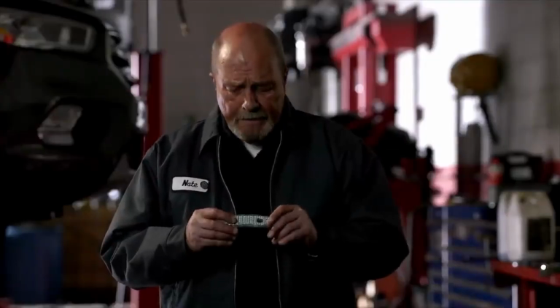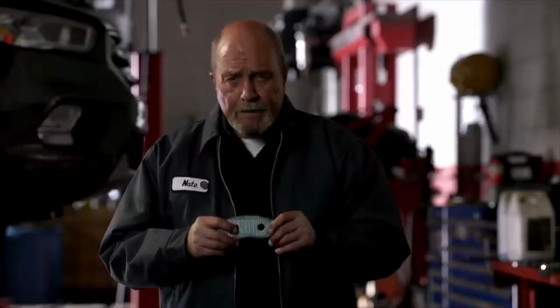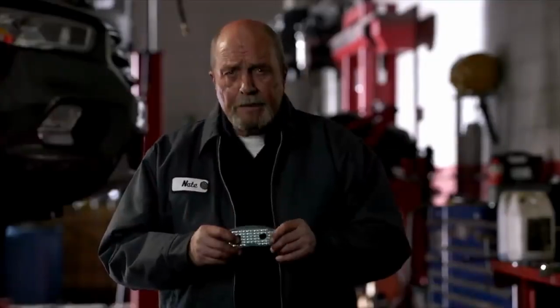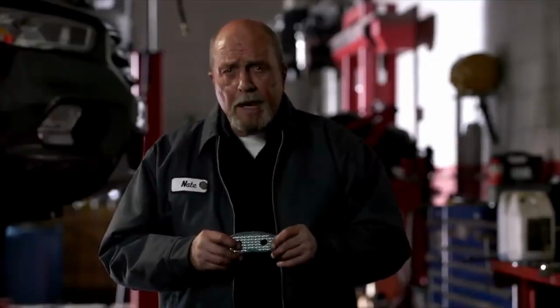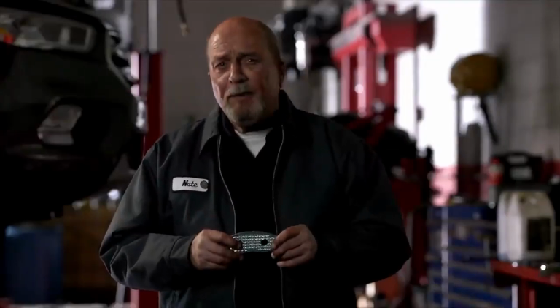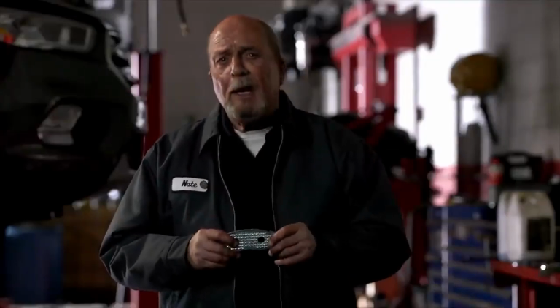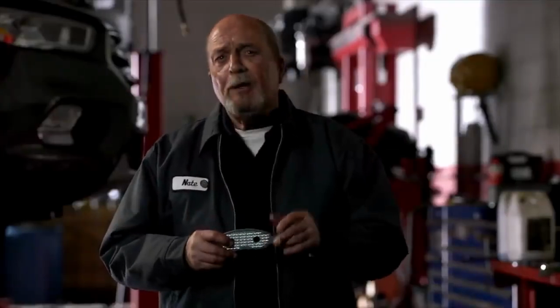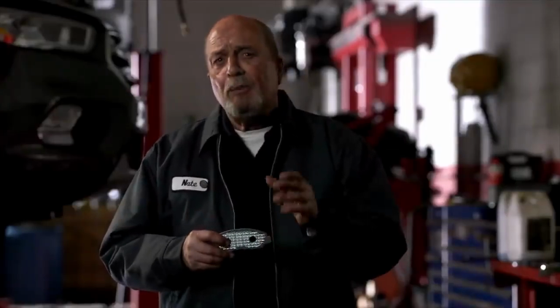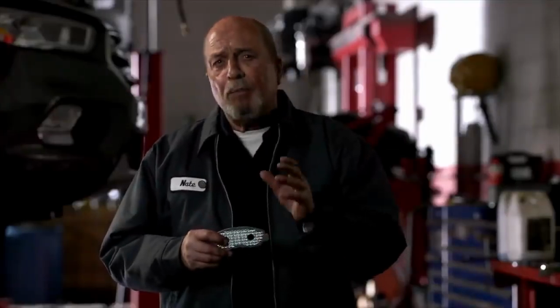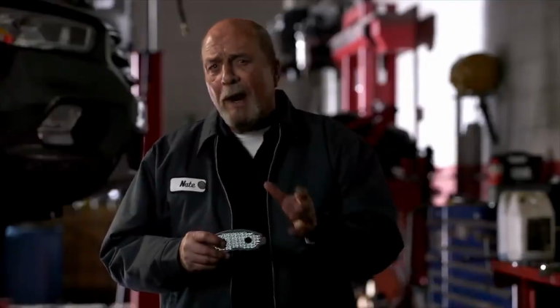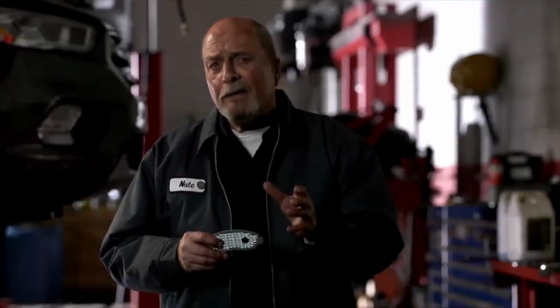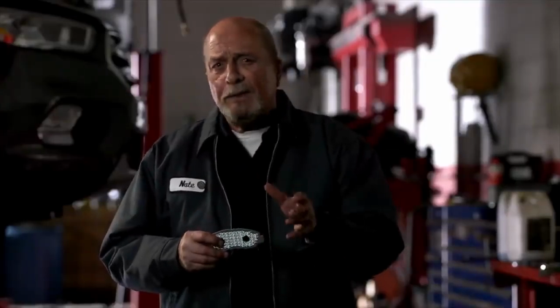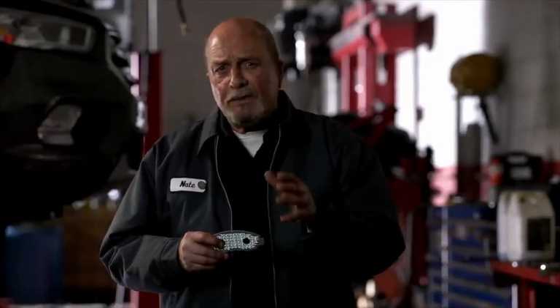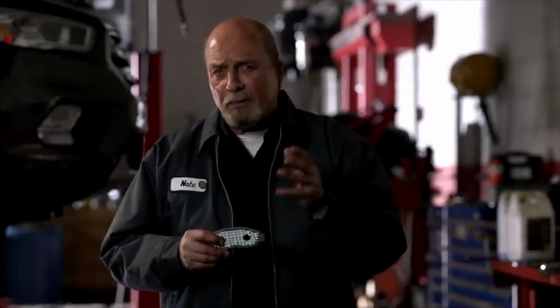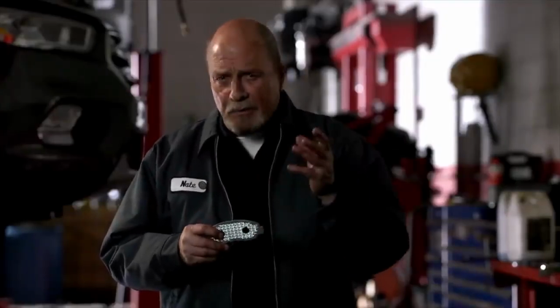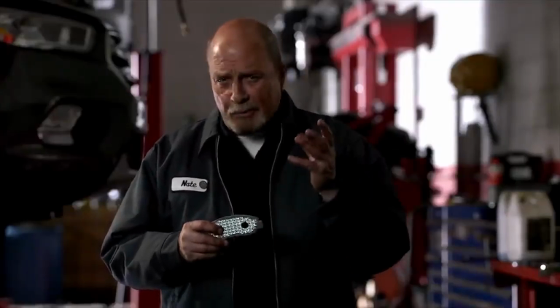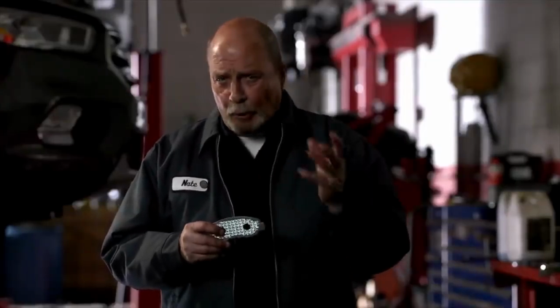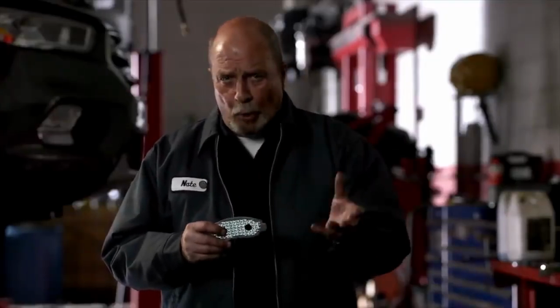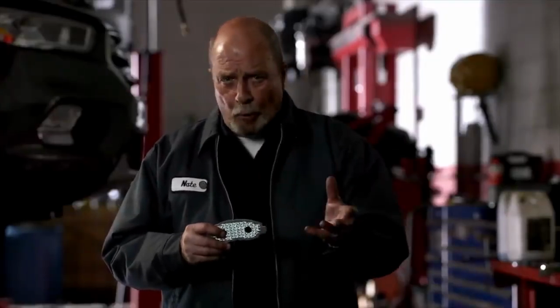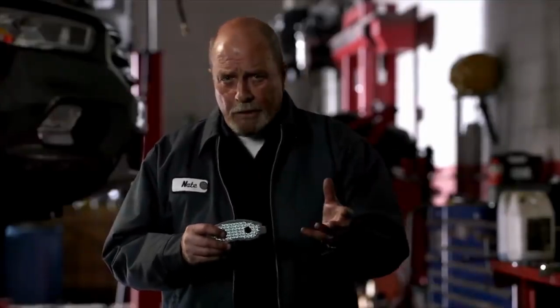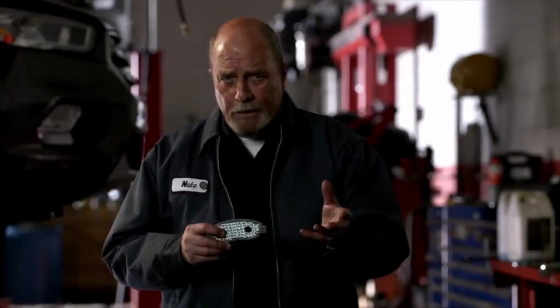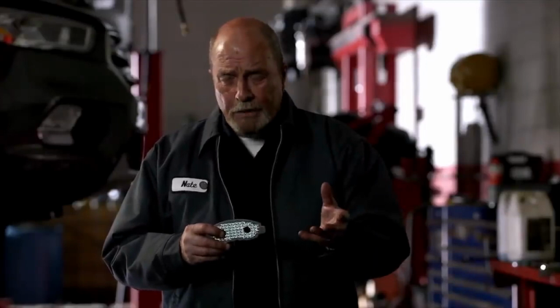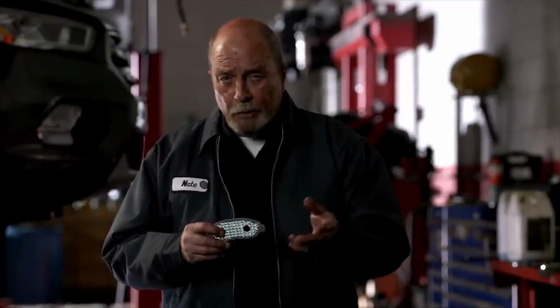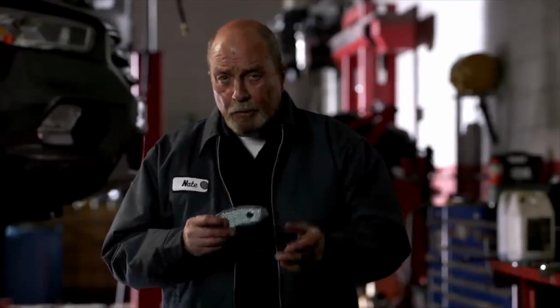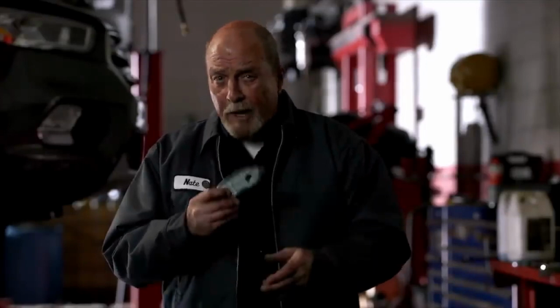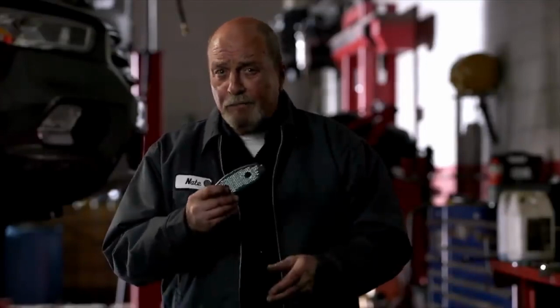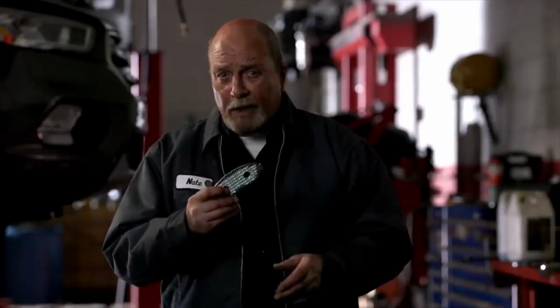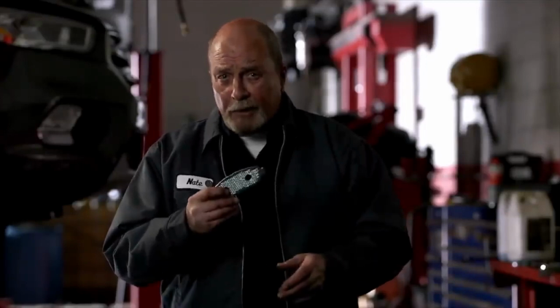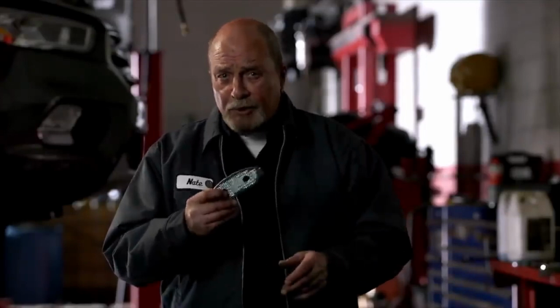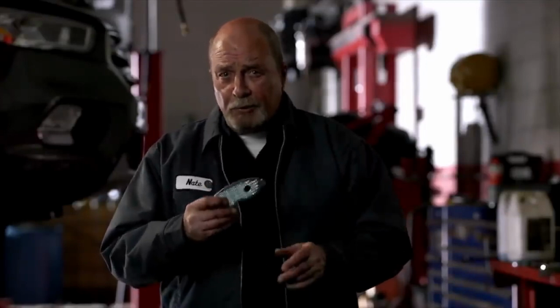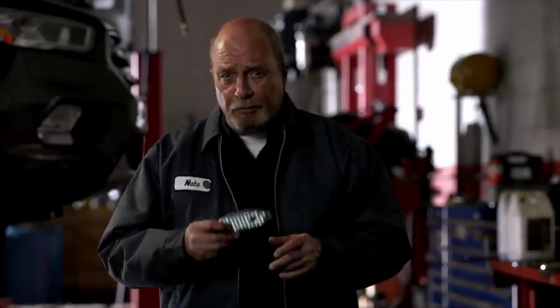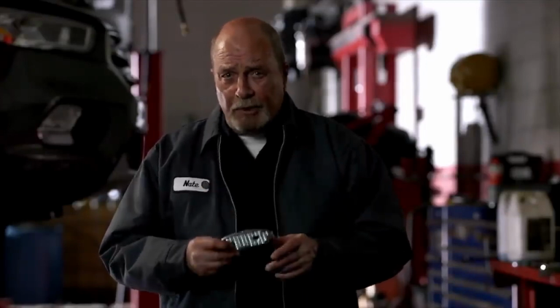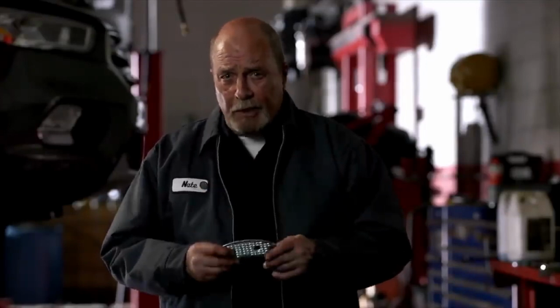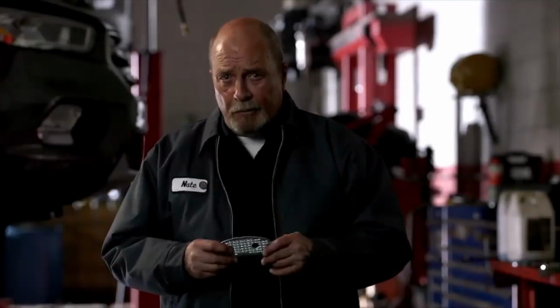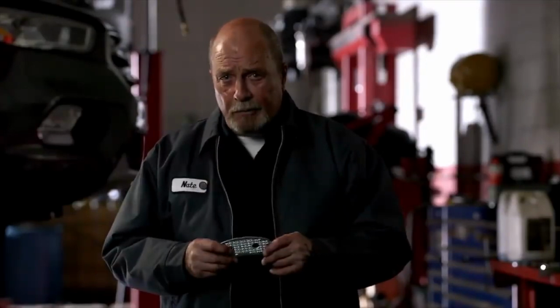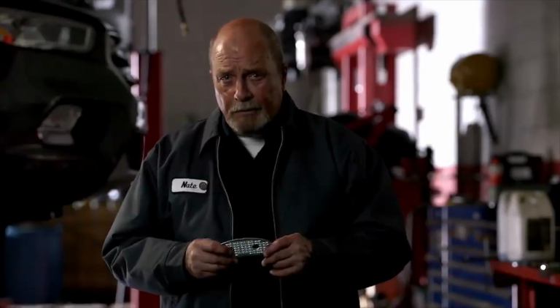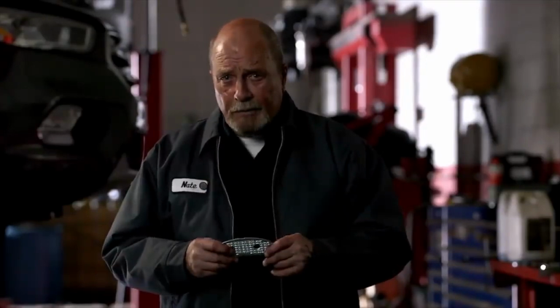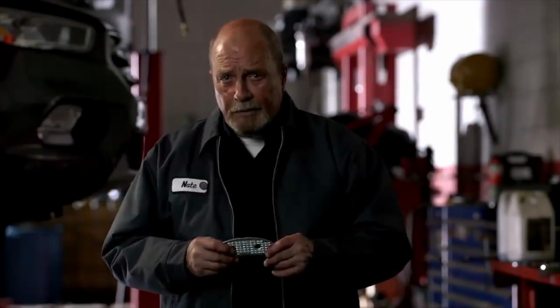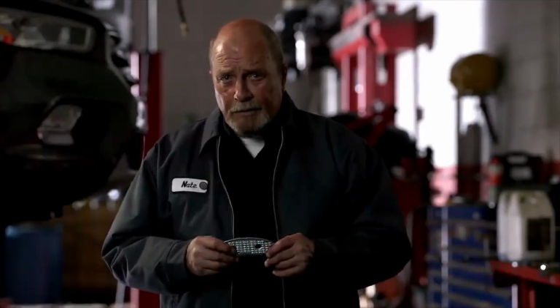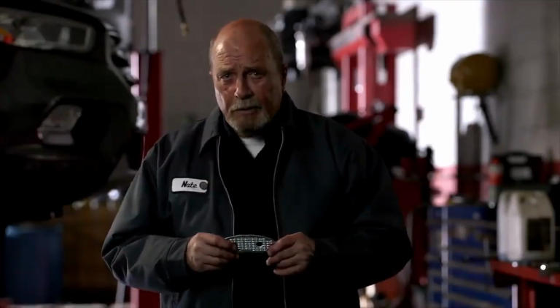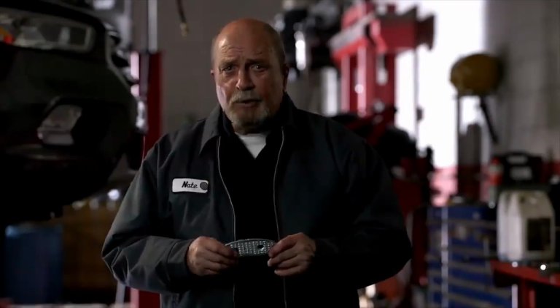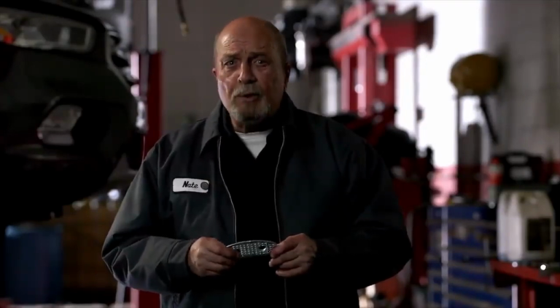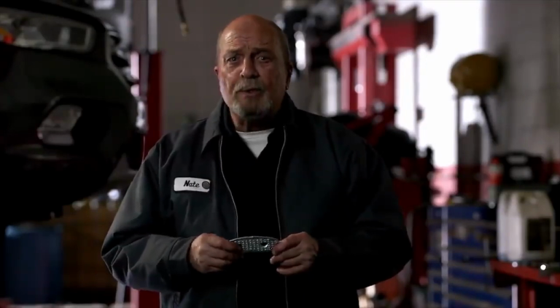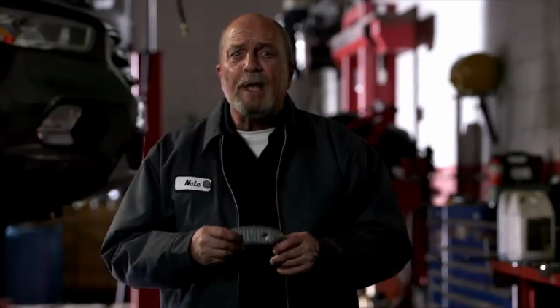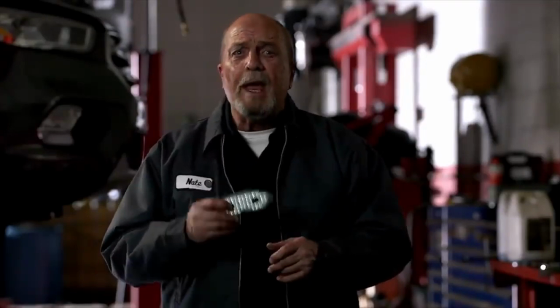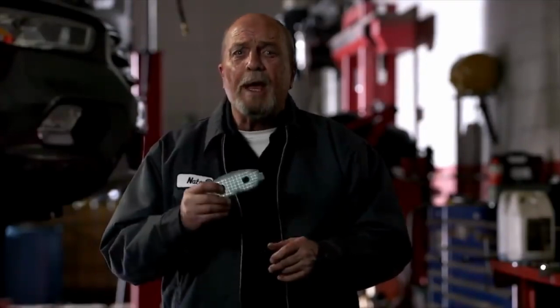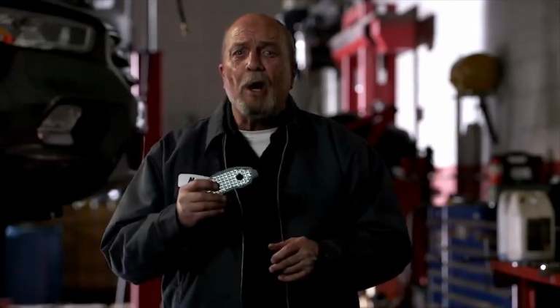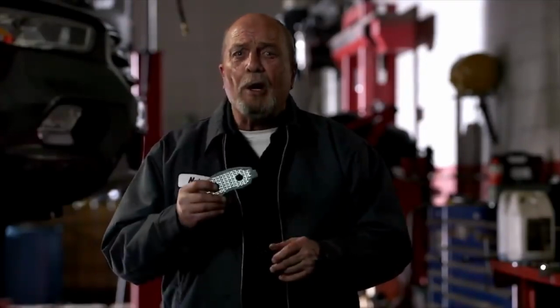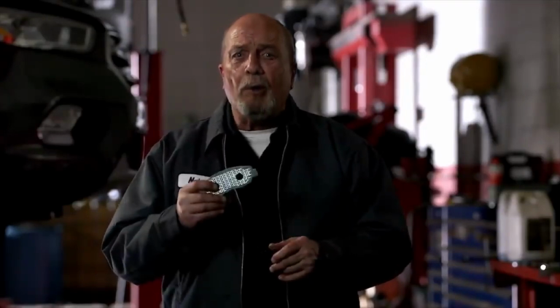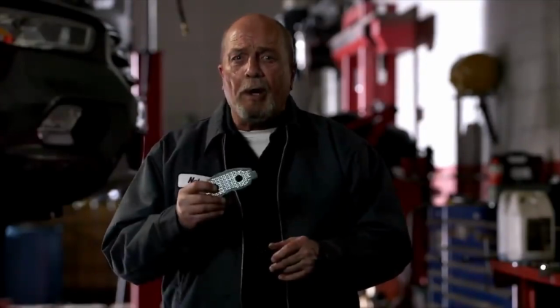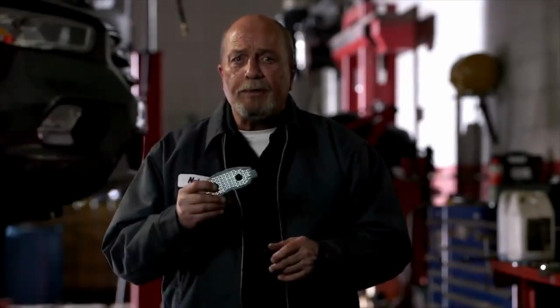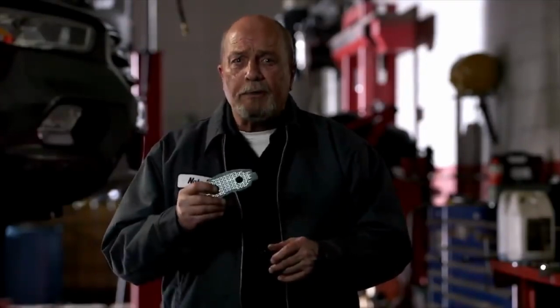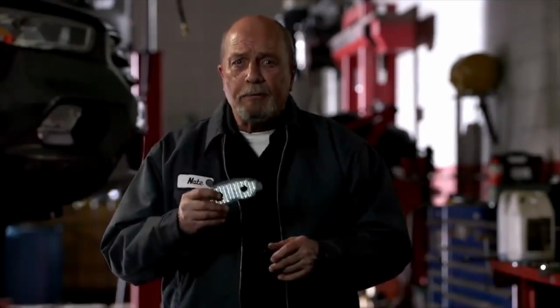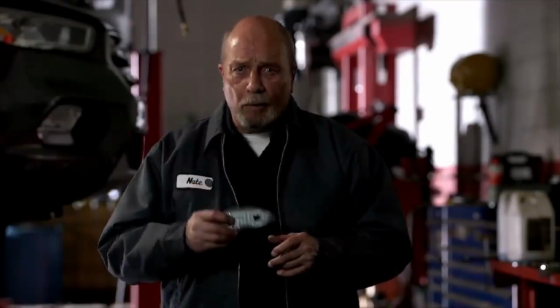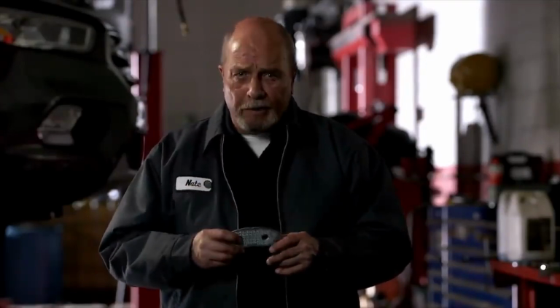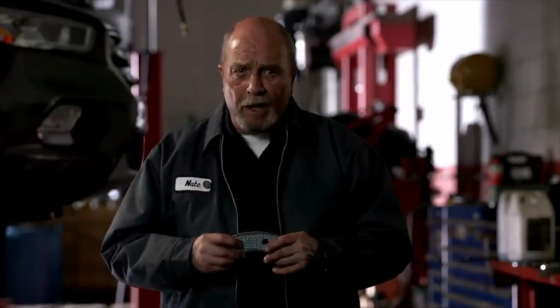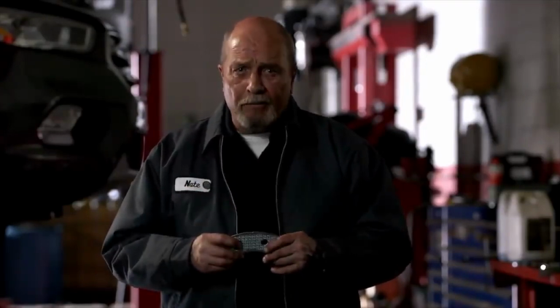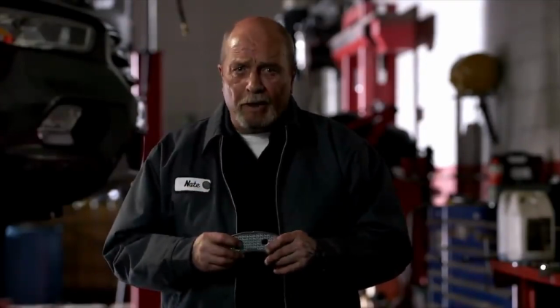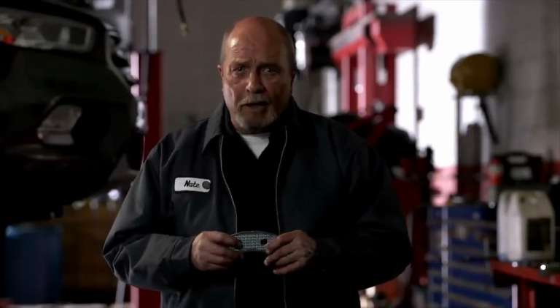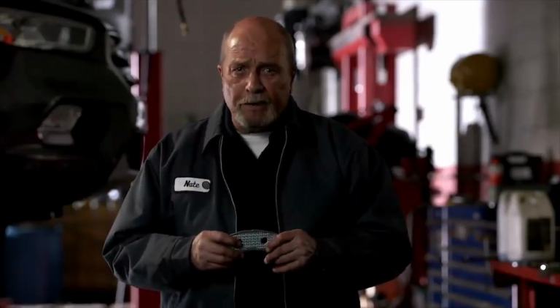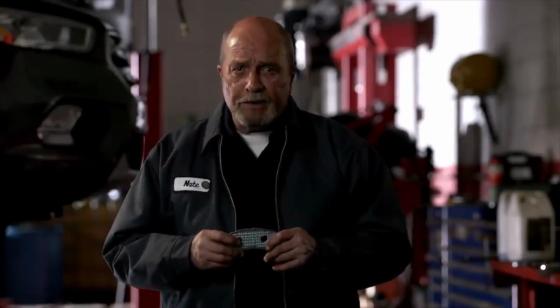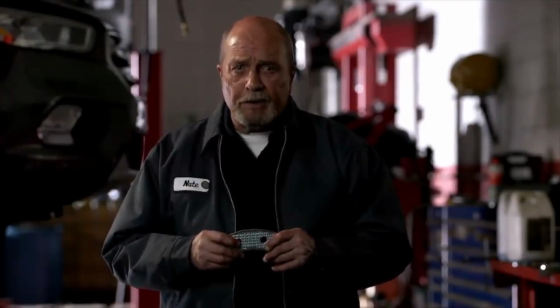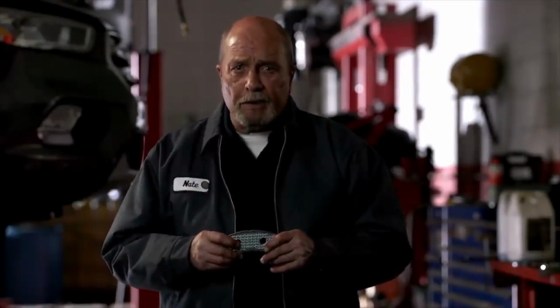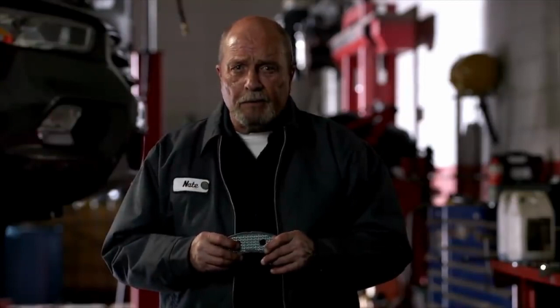Nothing in your brake system is glued. Your brake pads shouldn't be either. Choose NRS with galvanized steel.